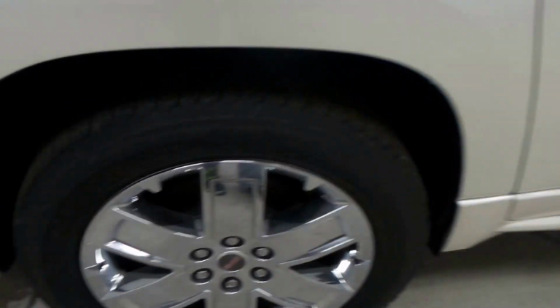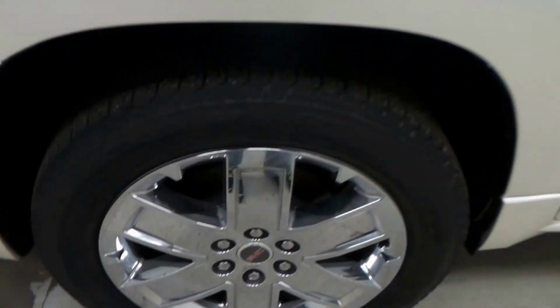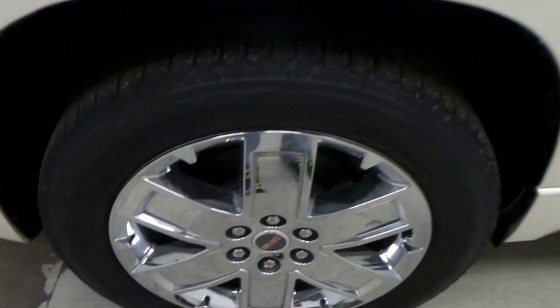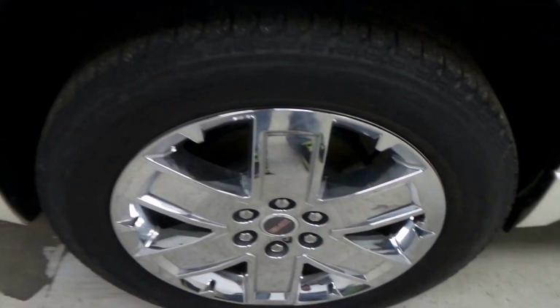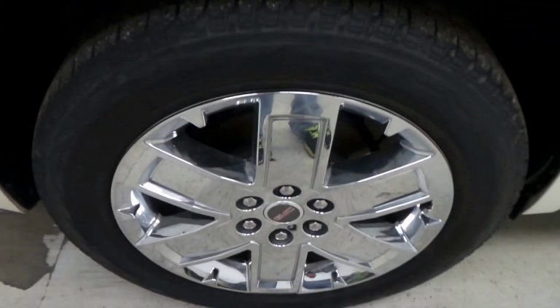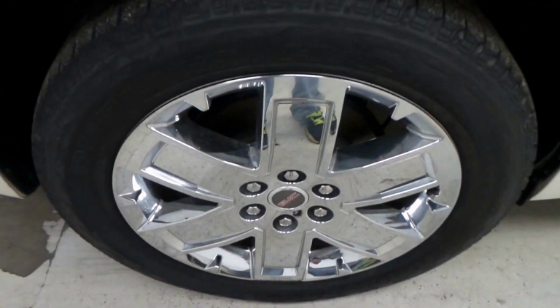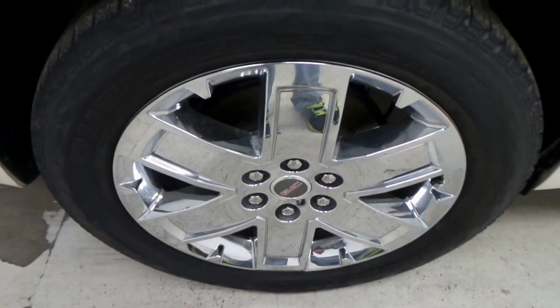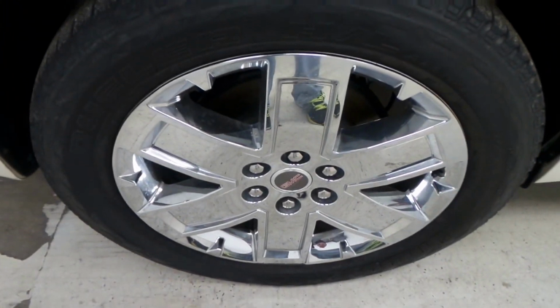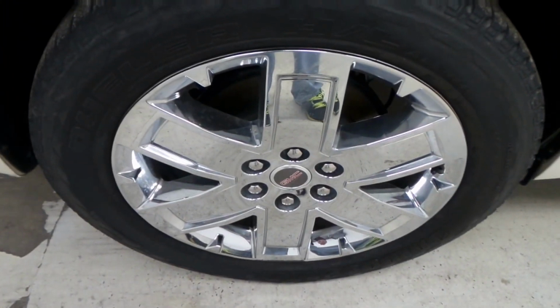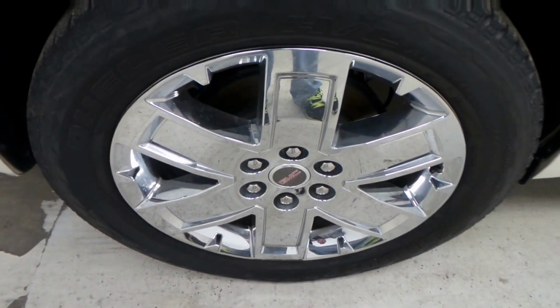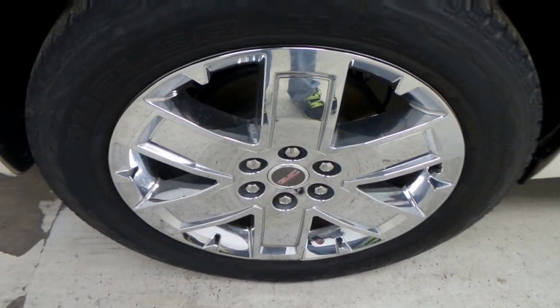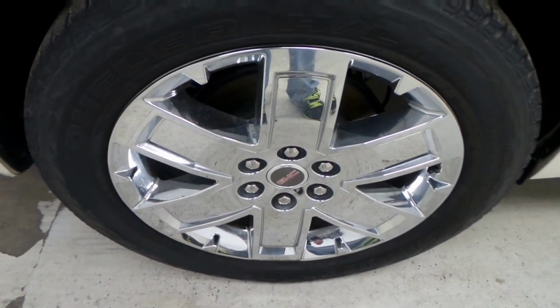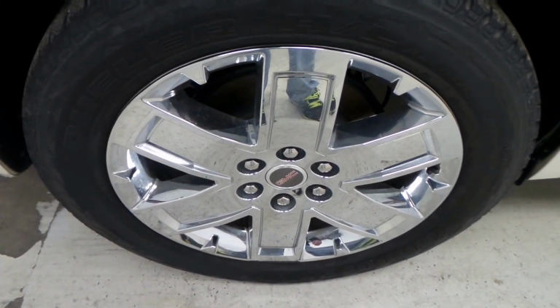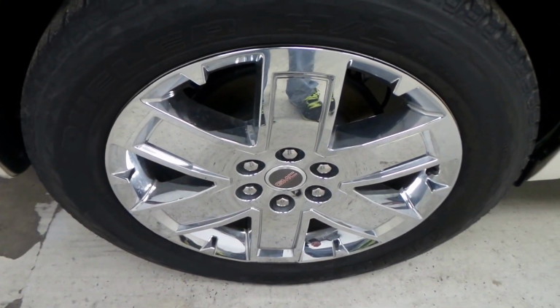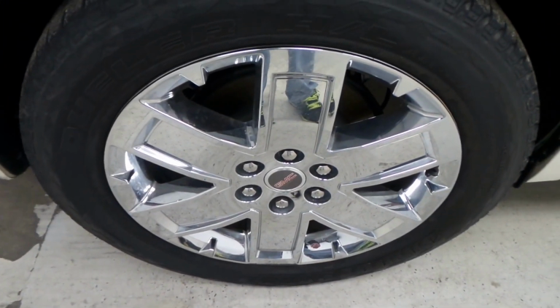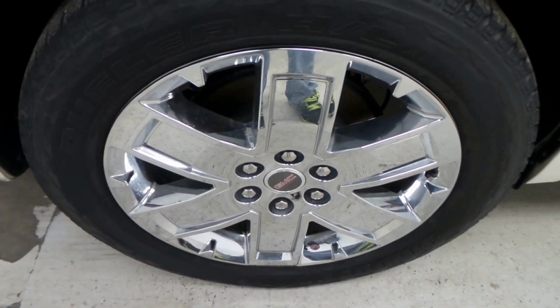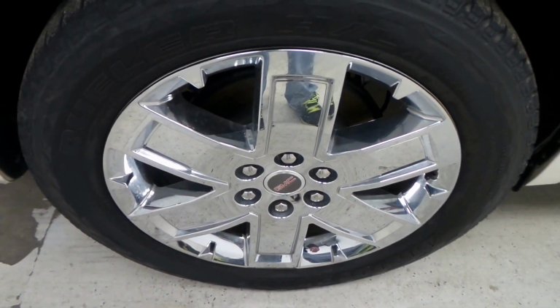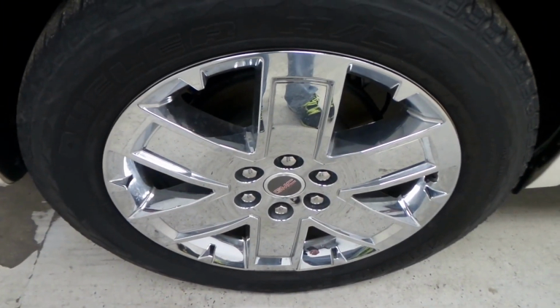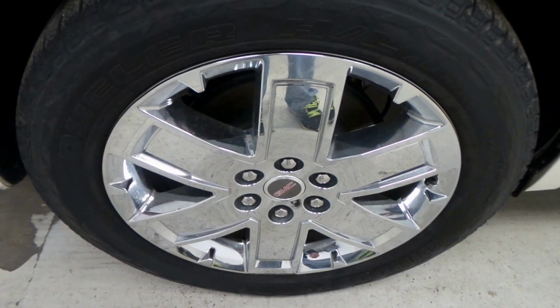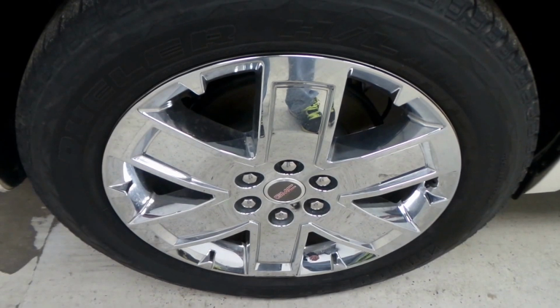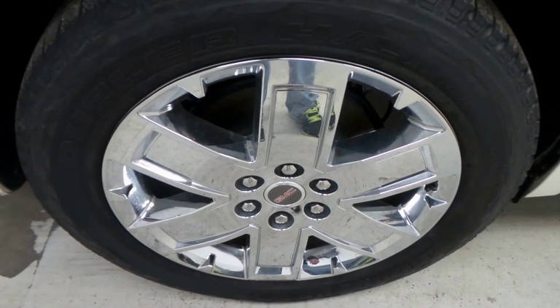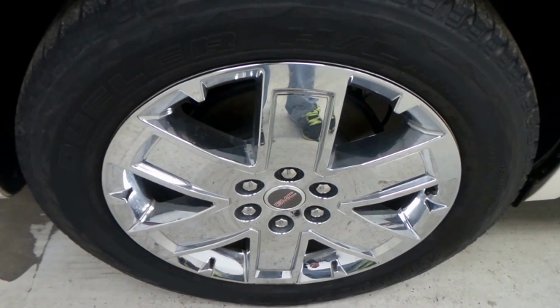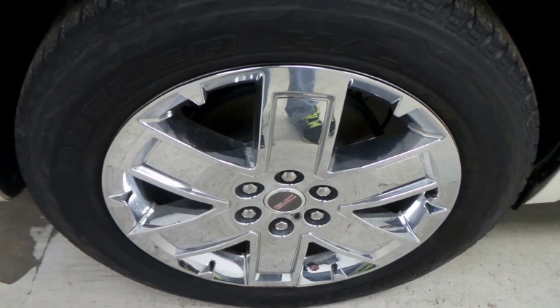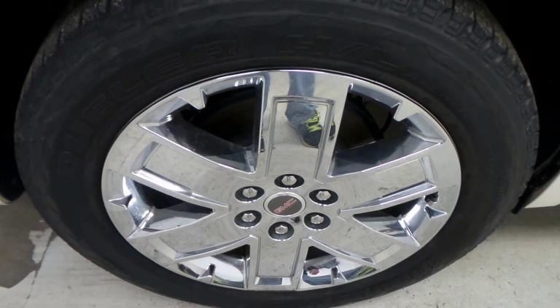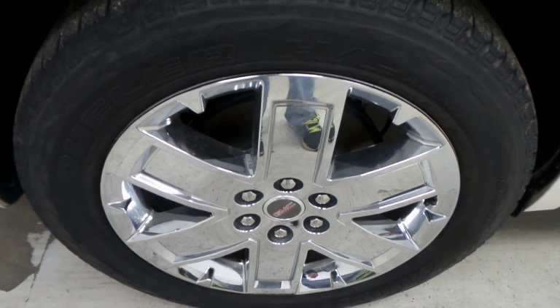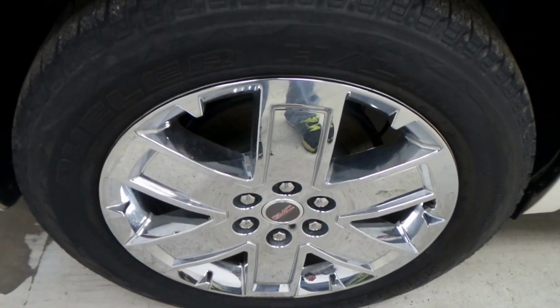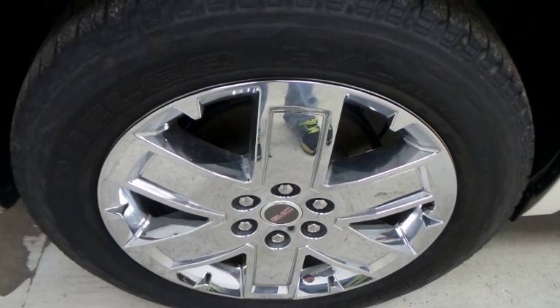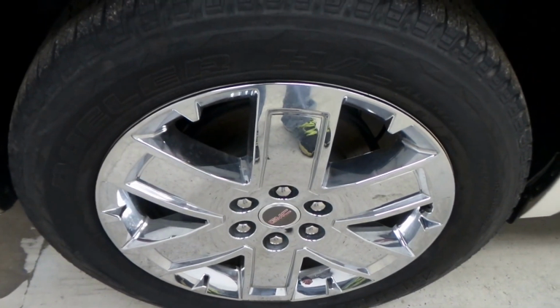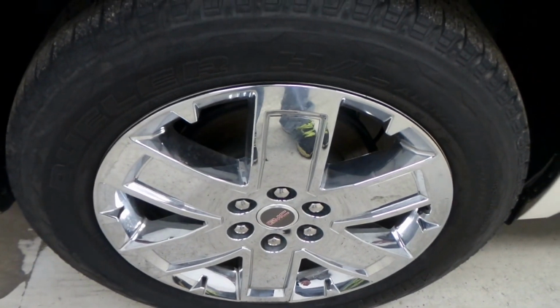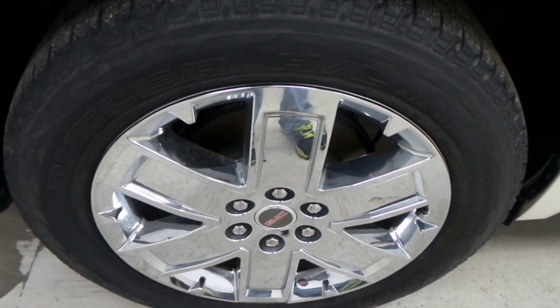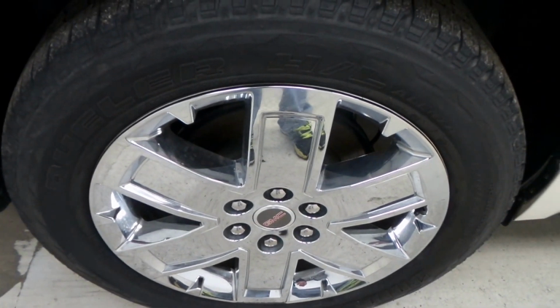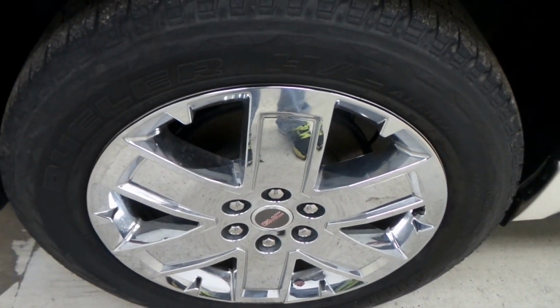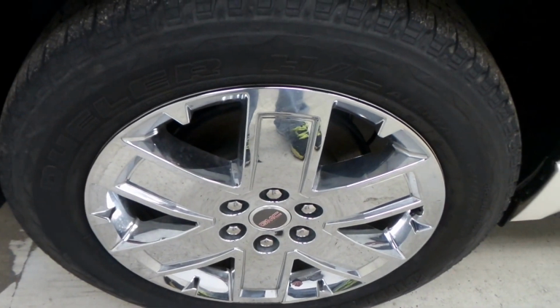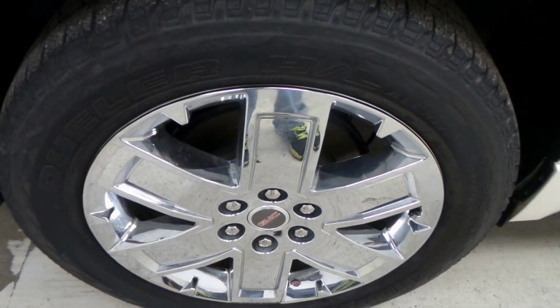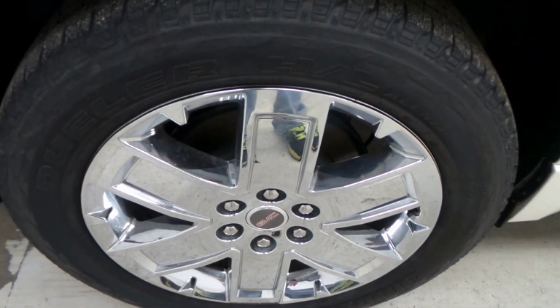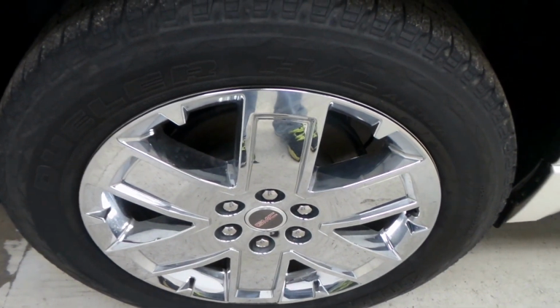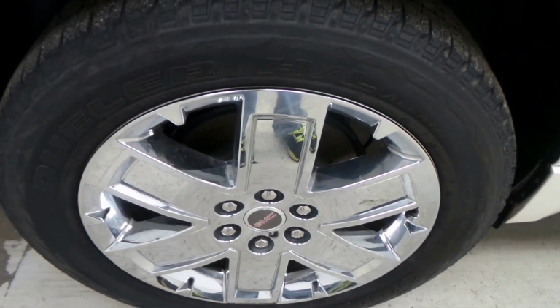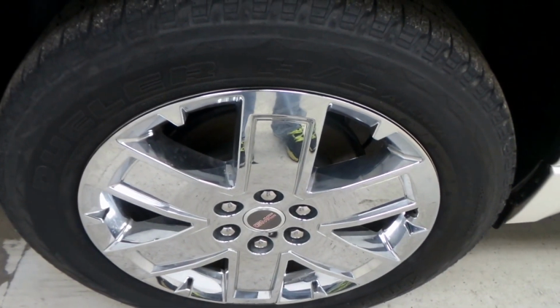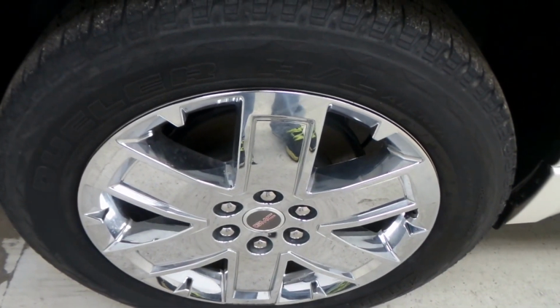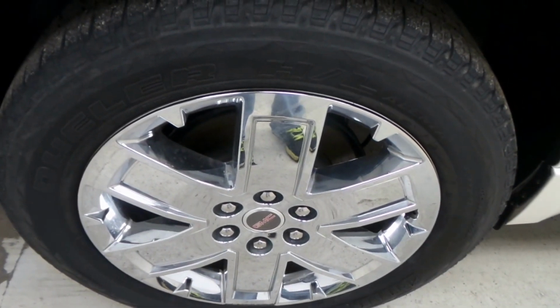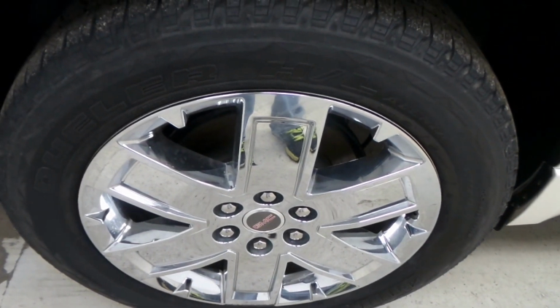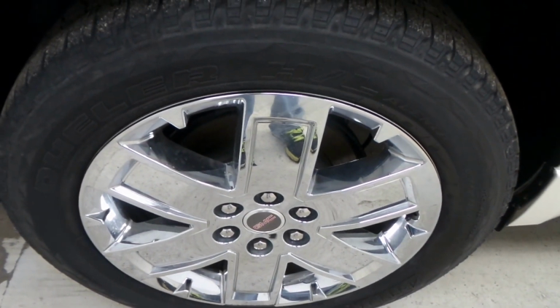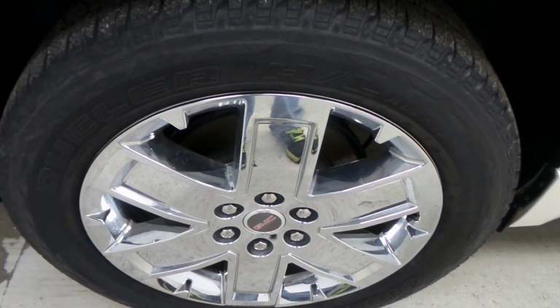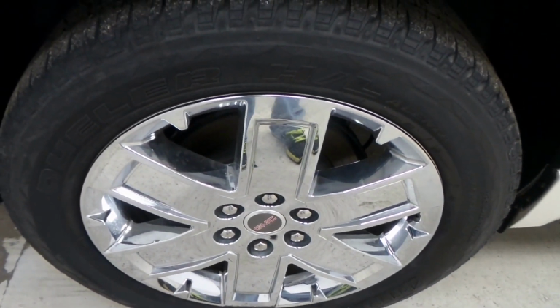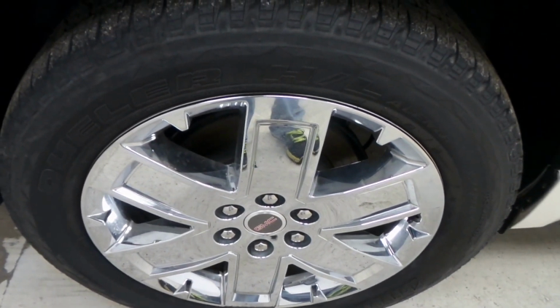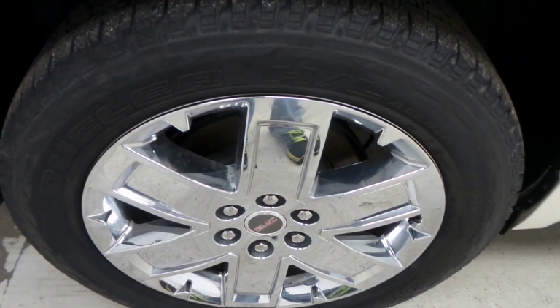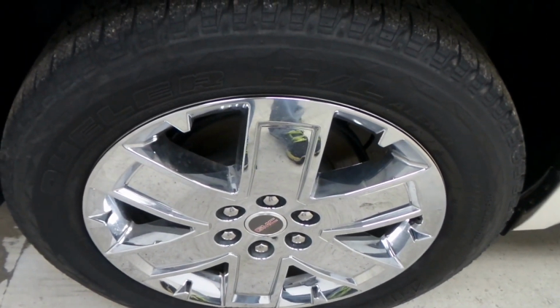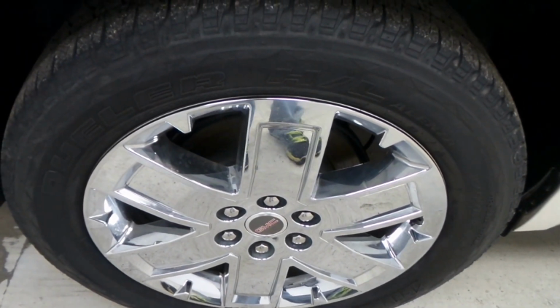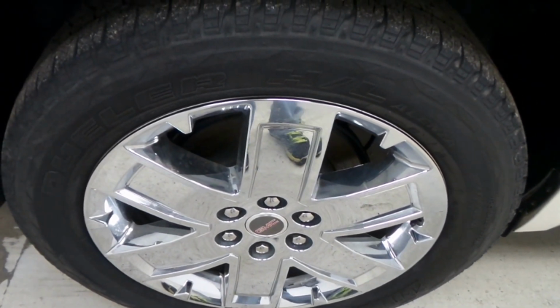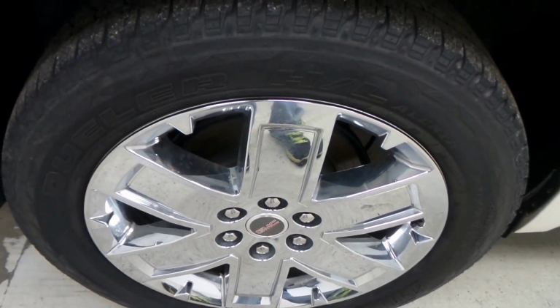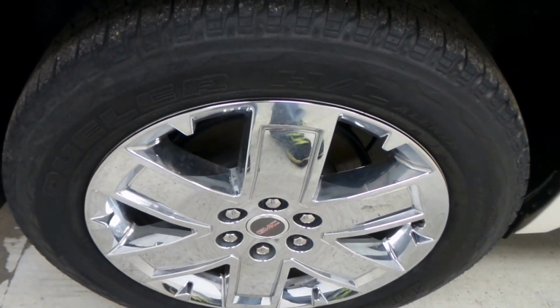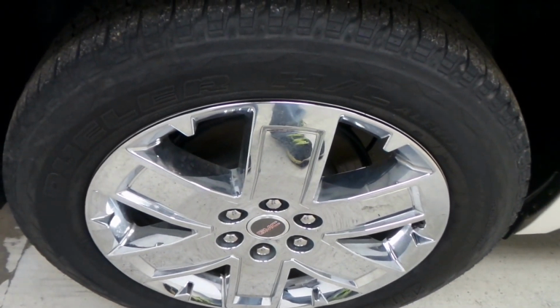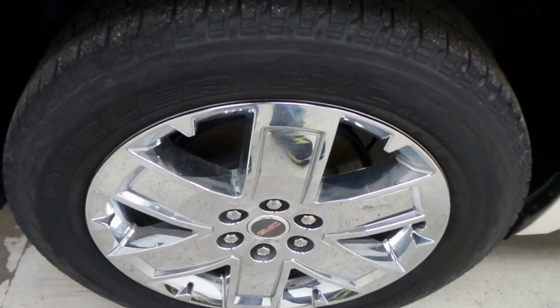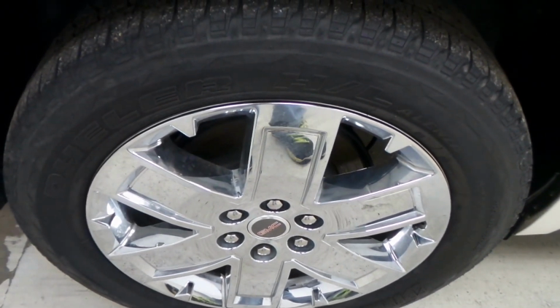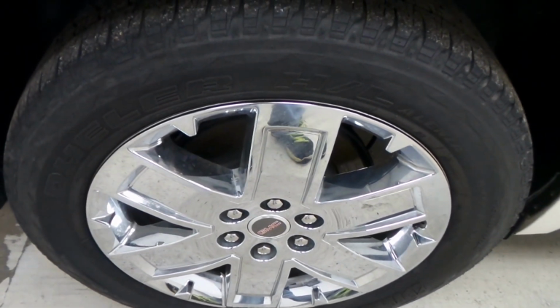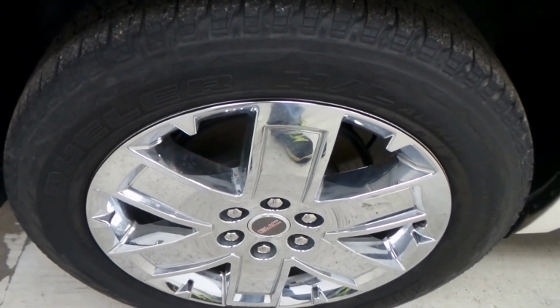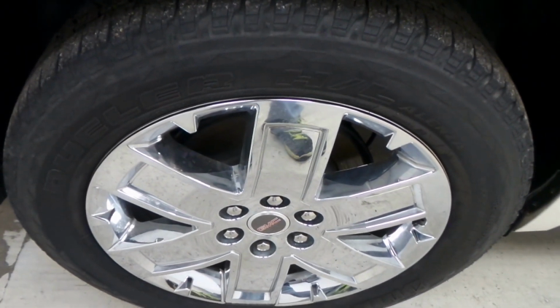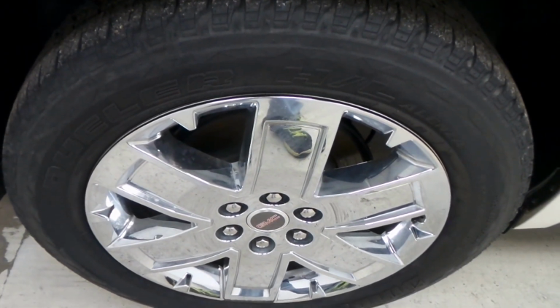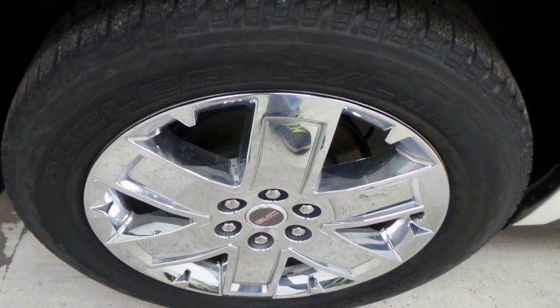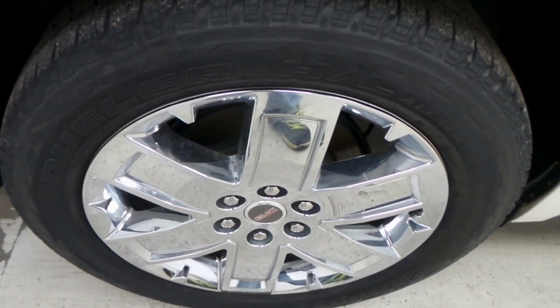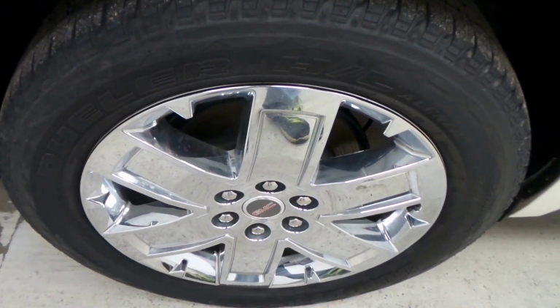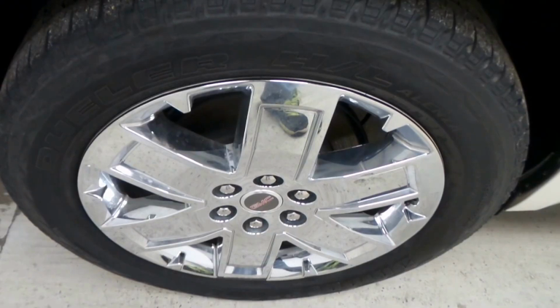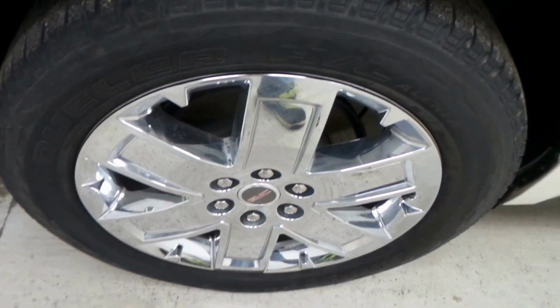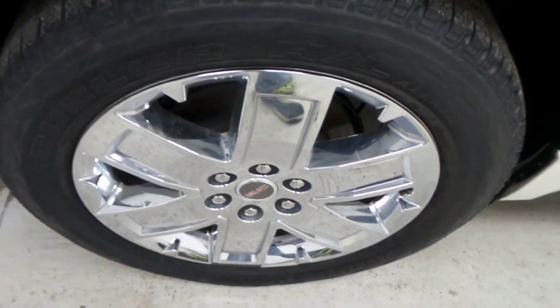There's the 20-inch chrome rim, Bridgestone Dualer tires — phenomenal tires that last long, awesome in the winter.